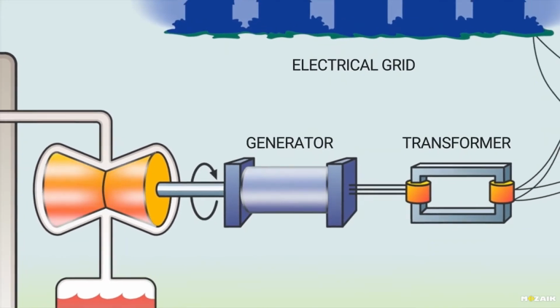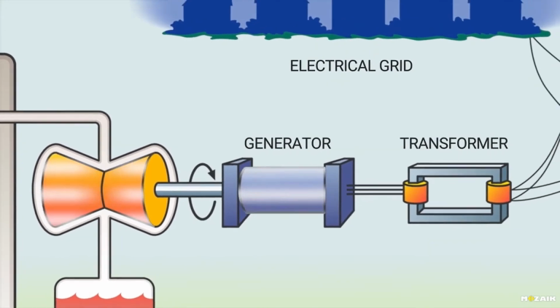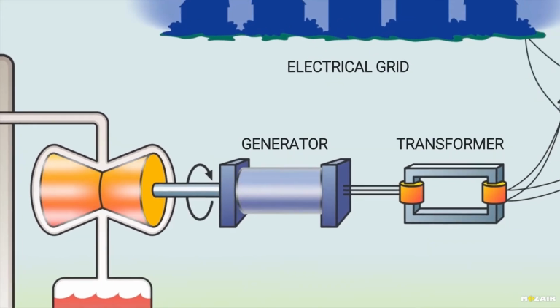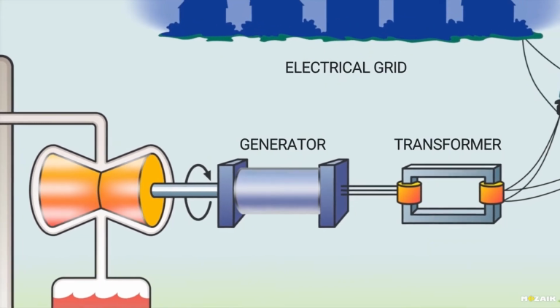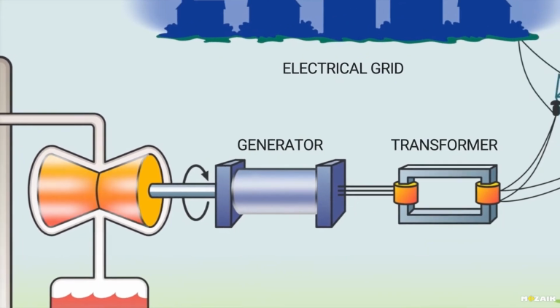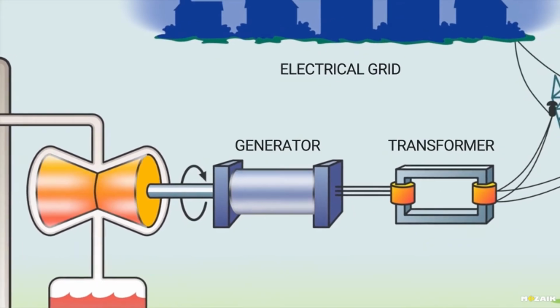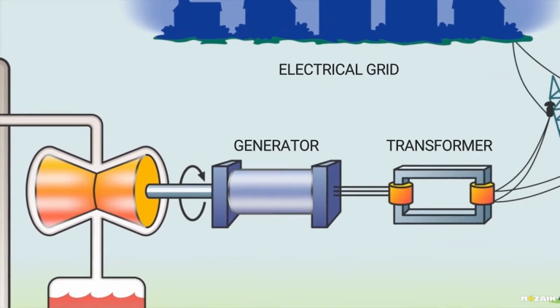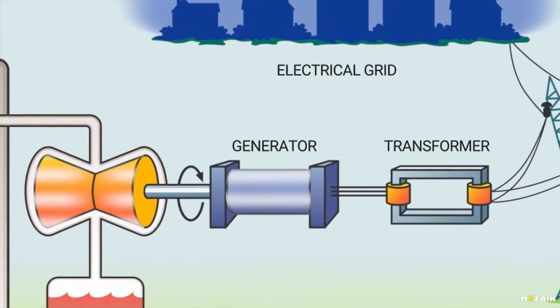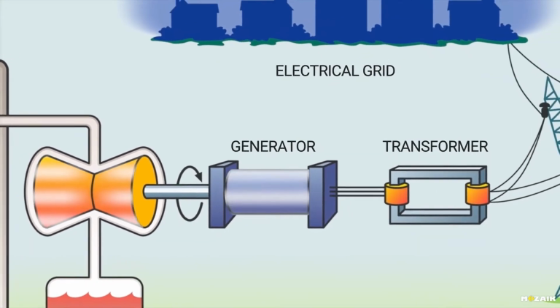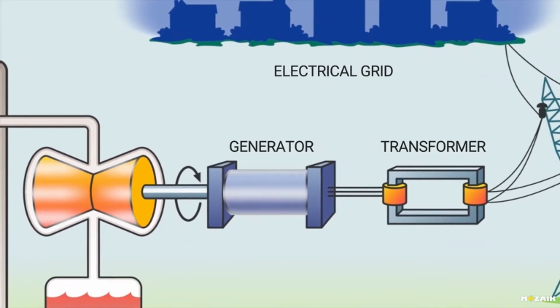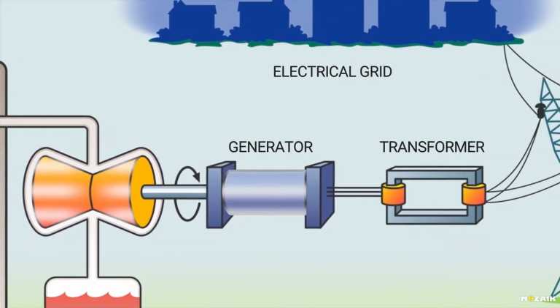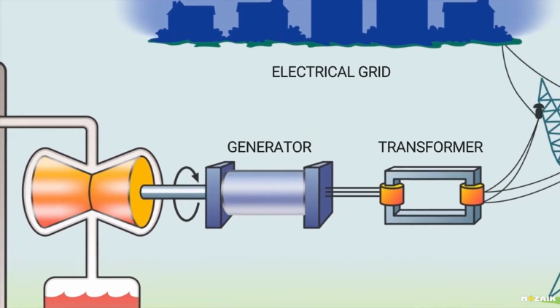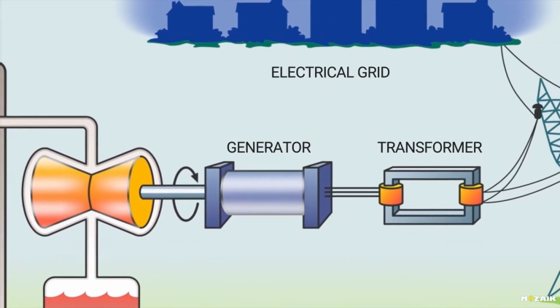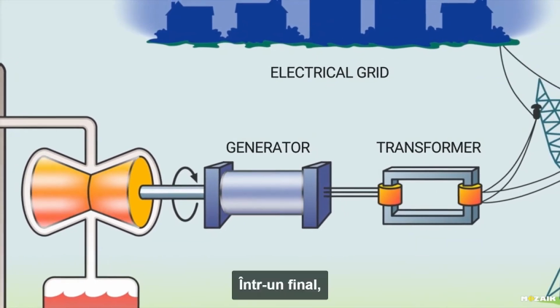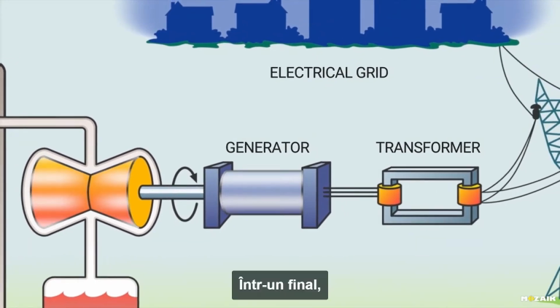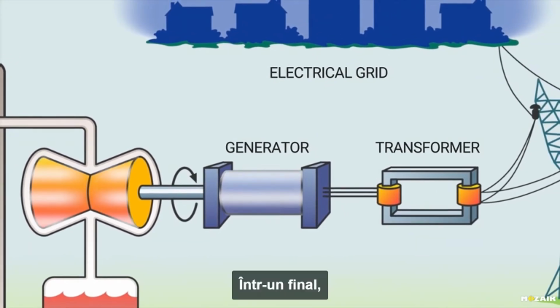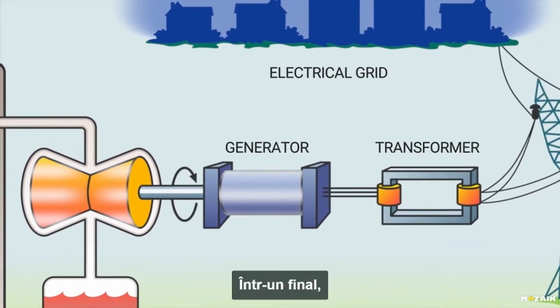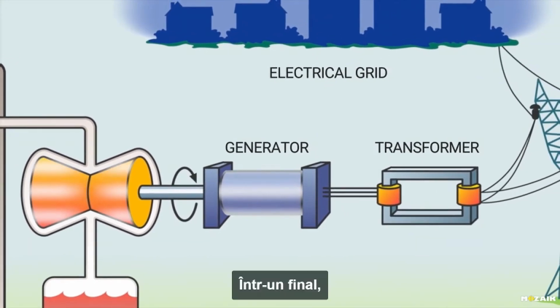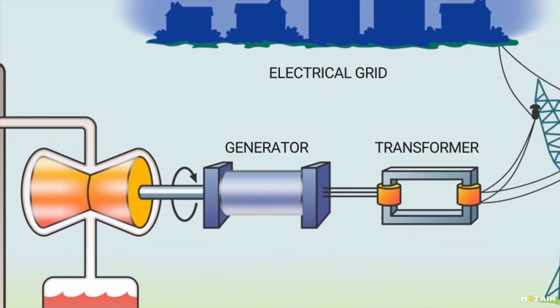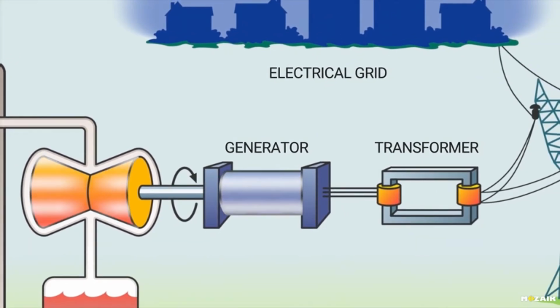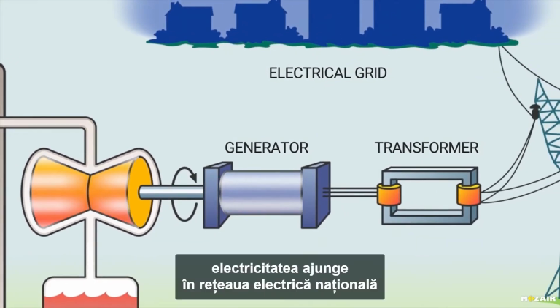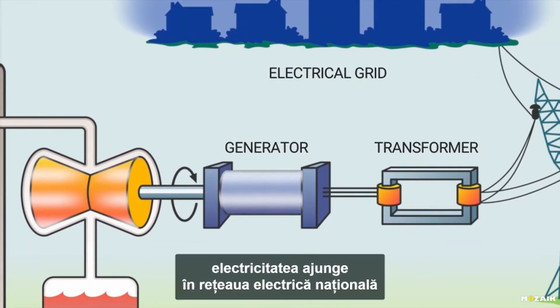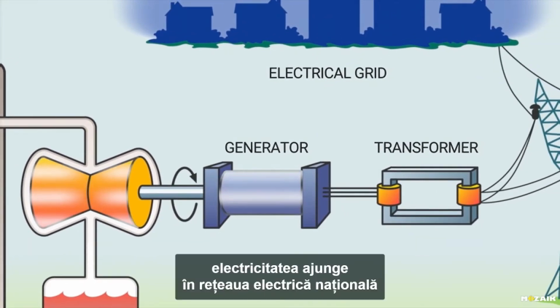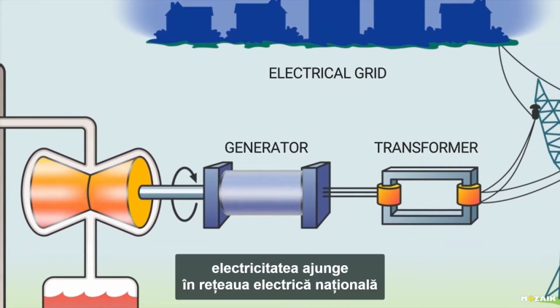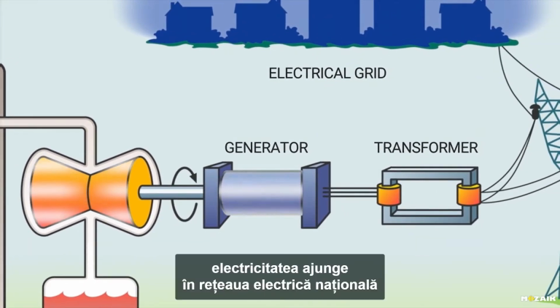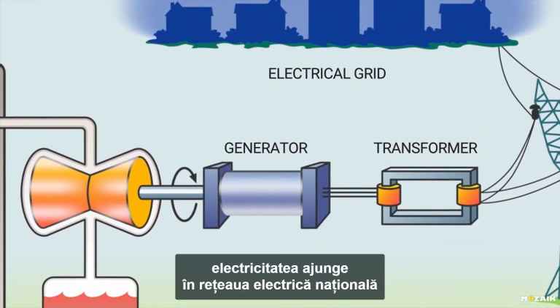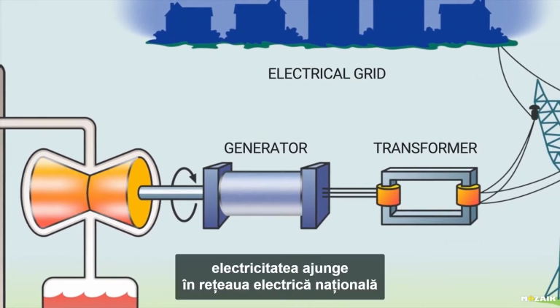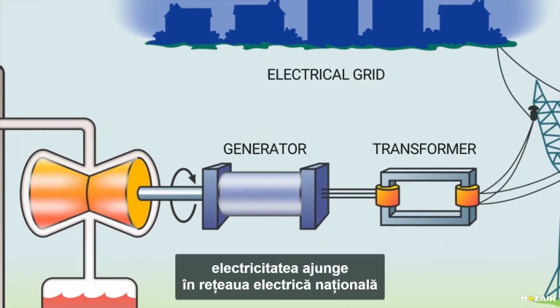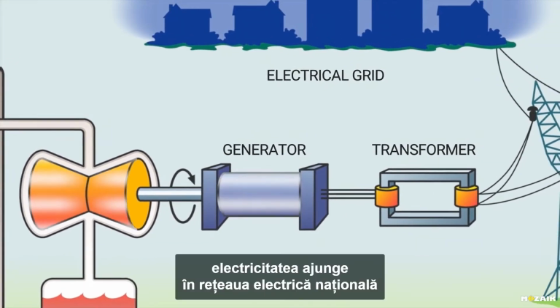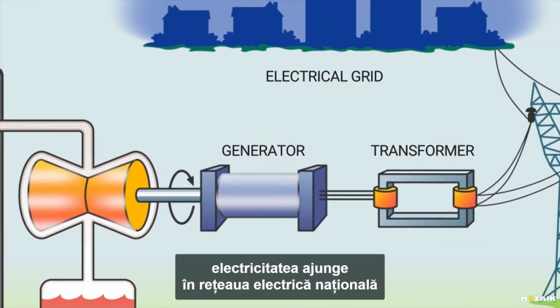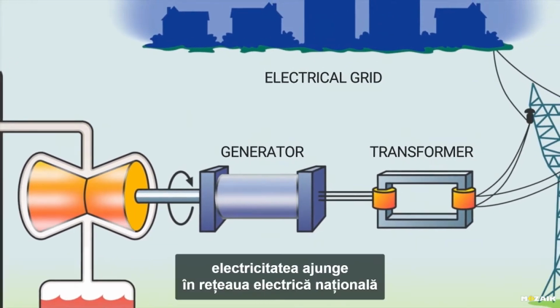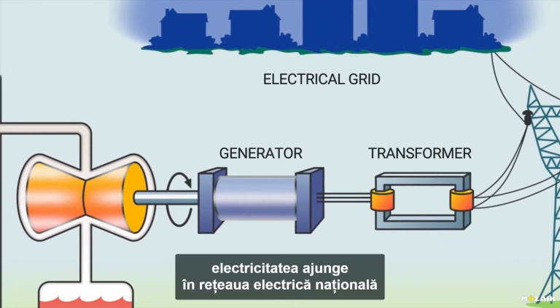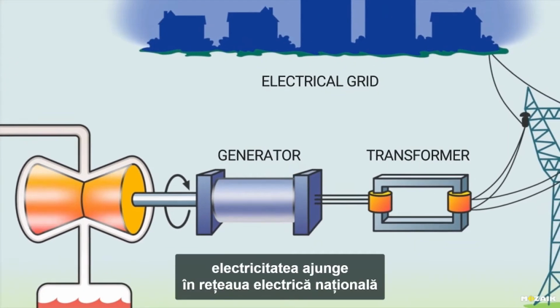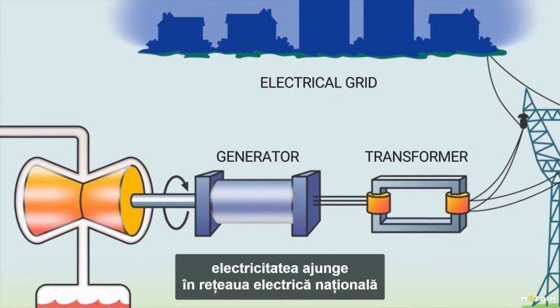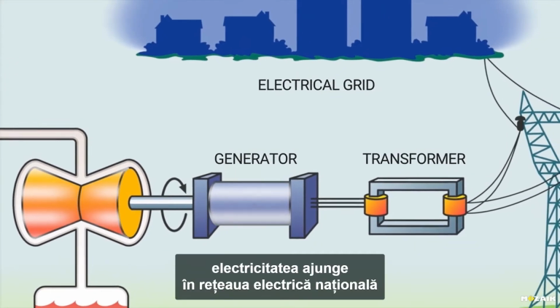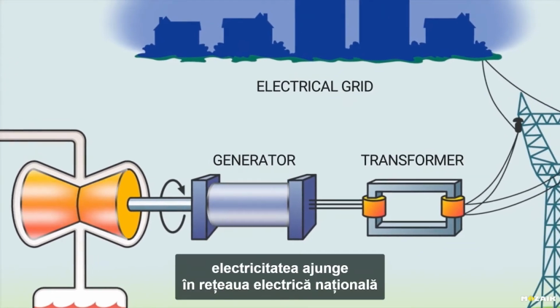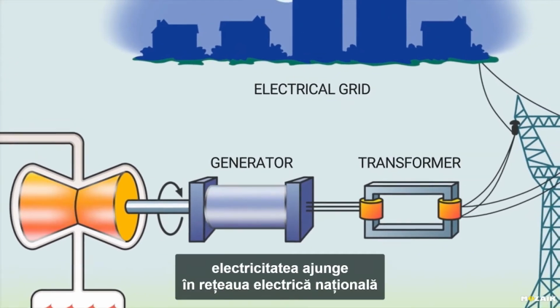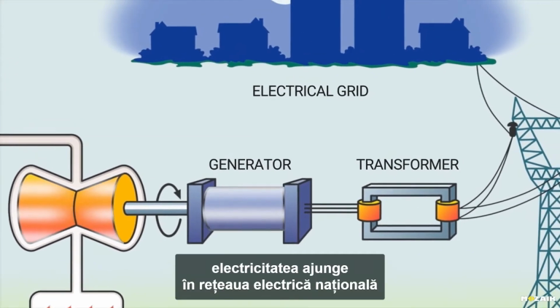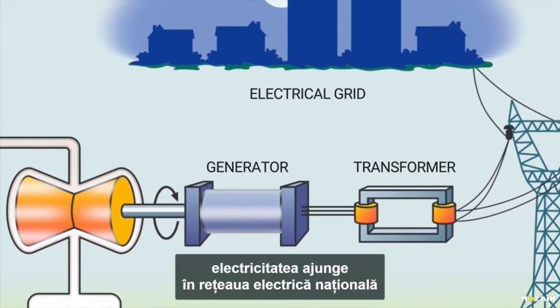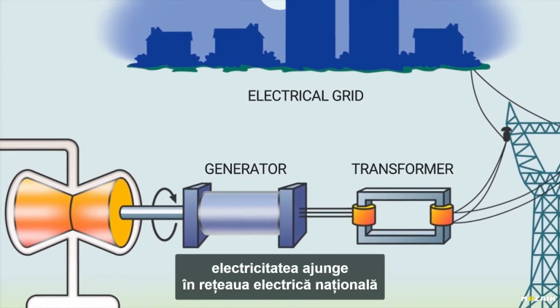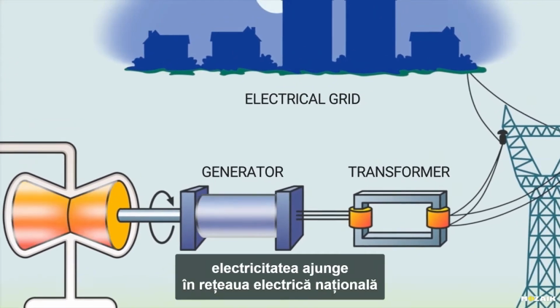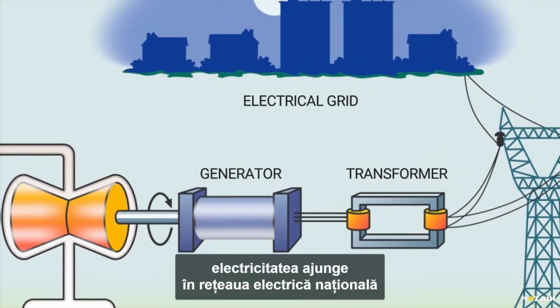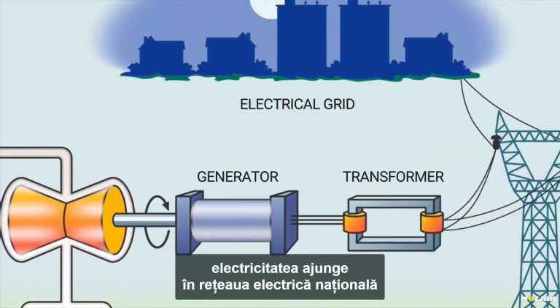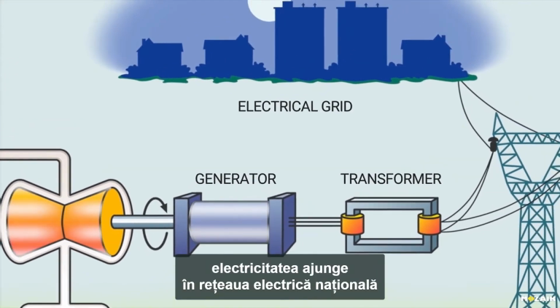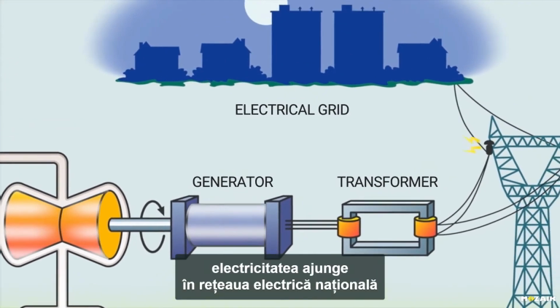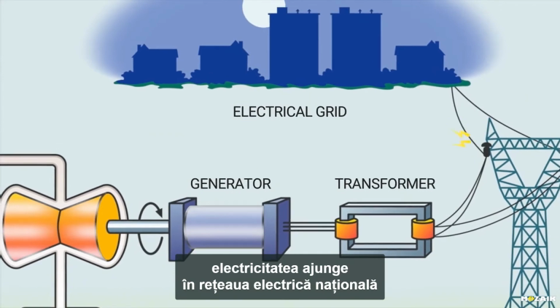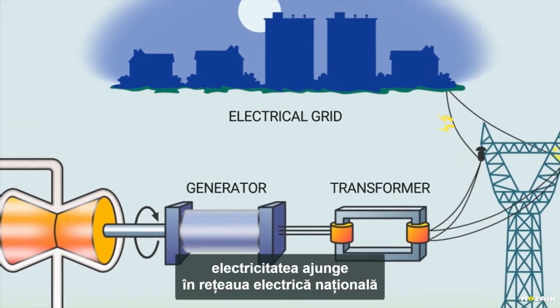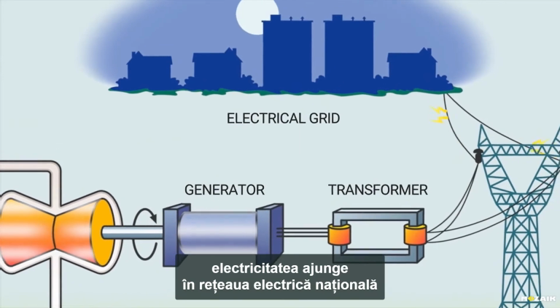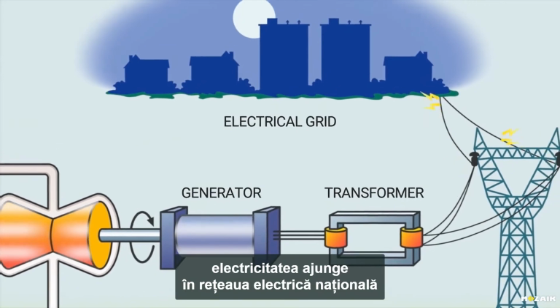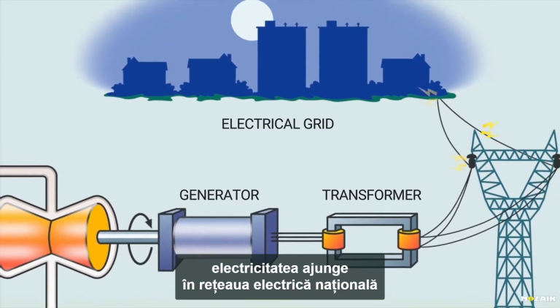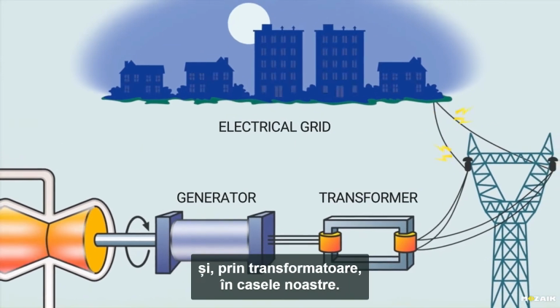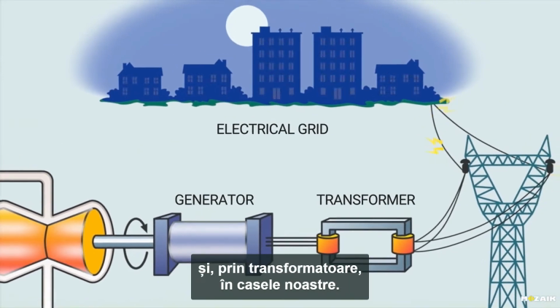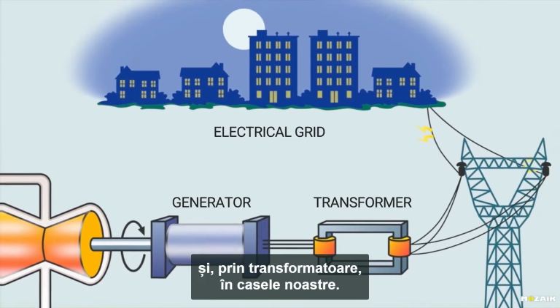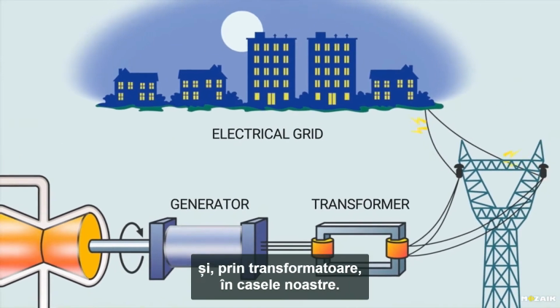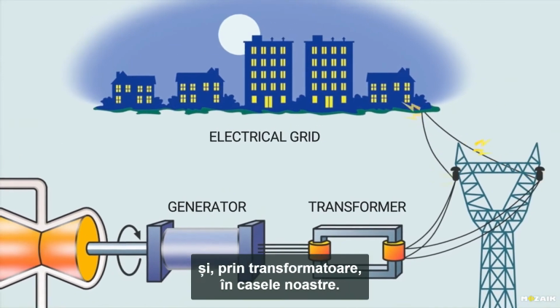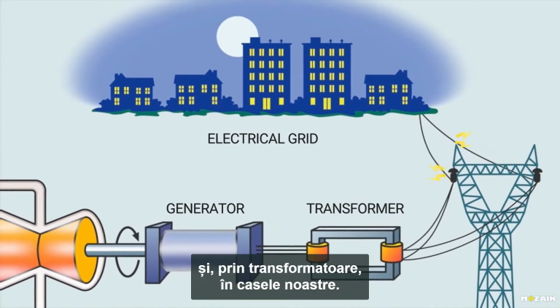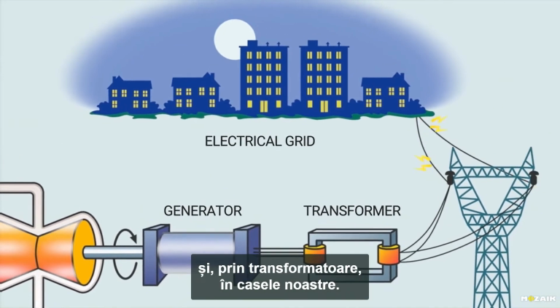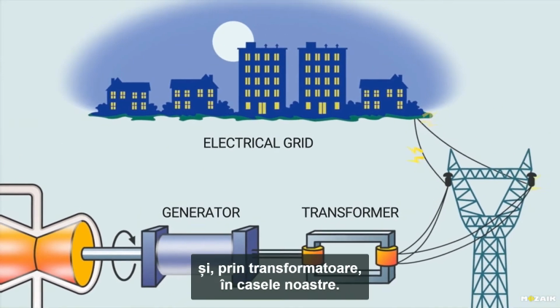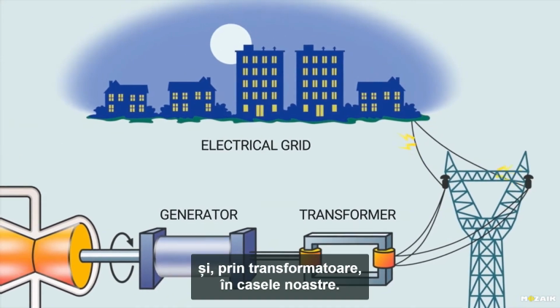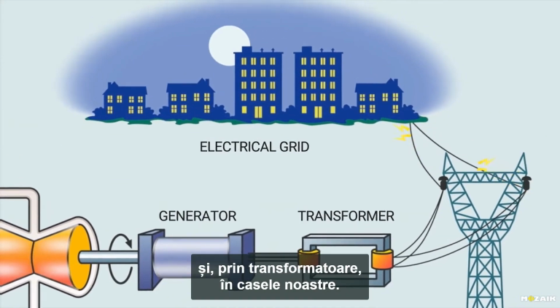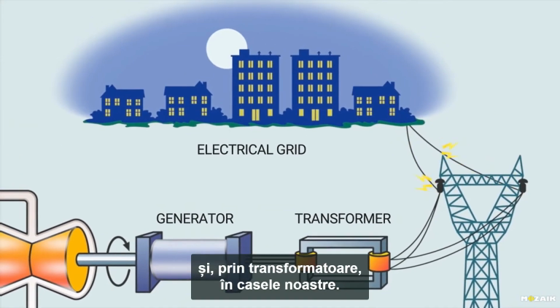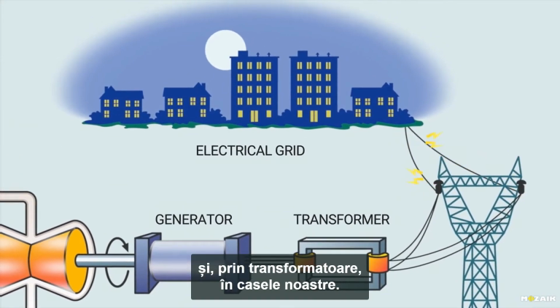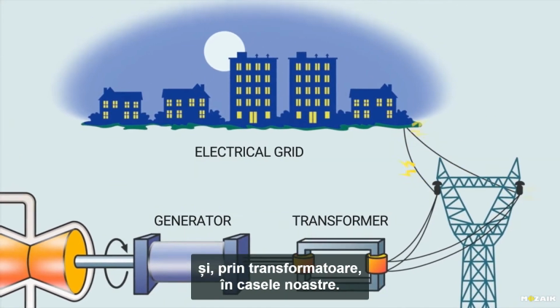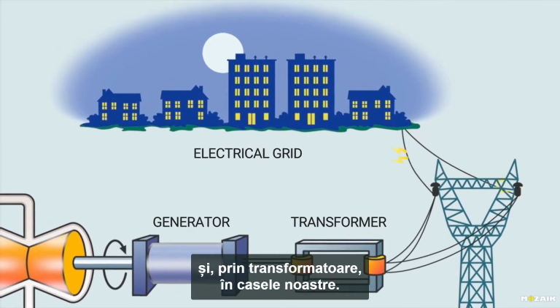In the end, the electricity enters the national electrical grid, and thus our homes through the transformers.